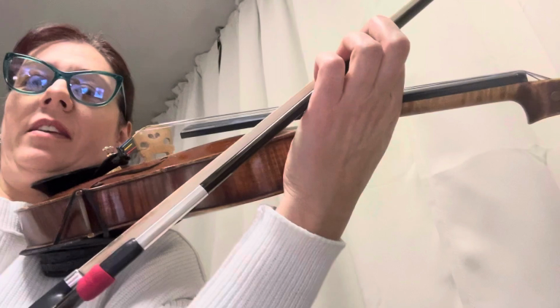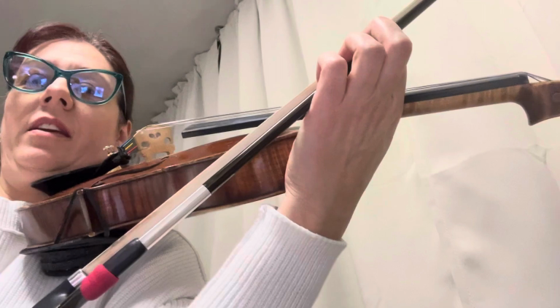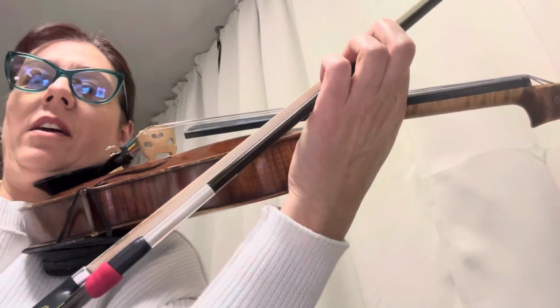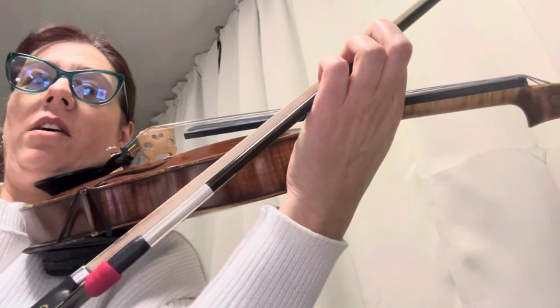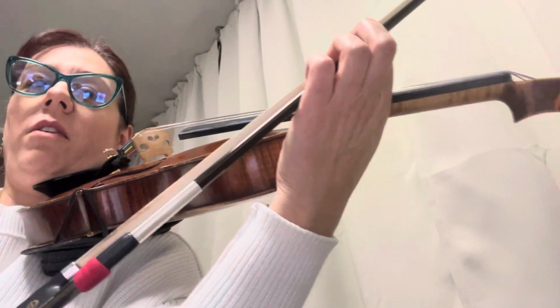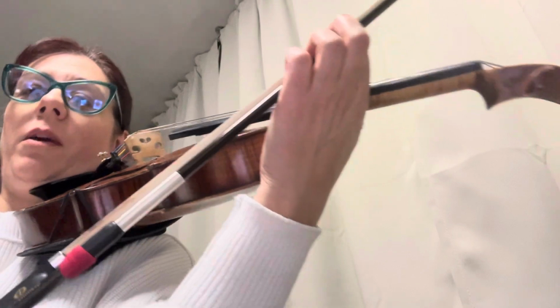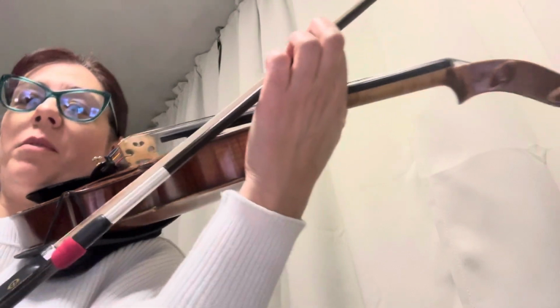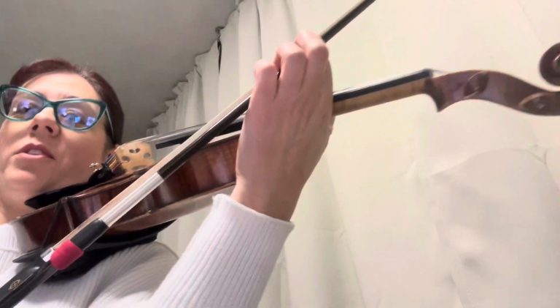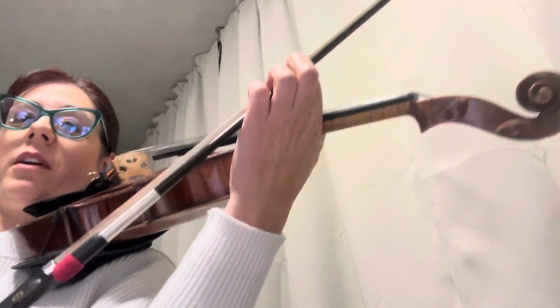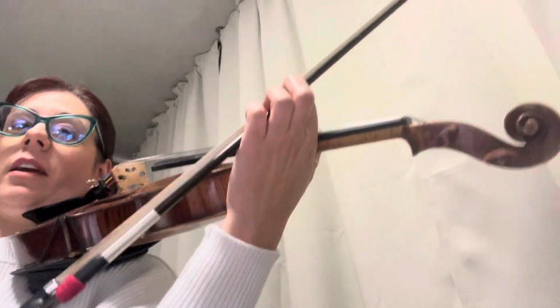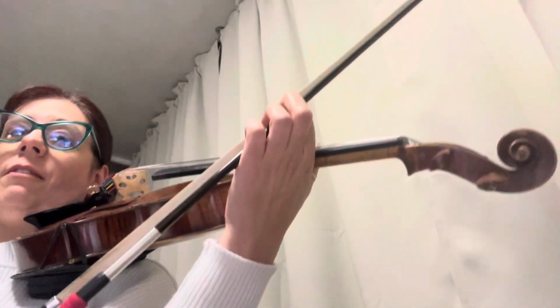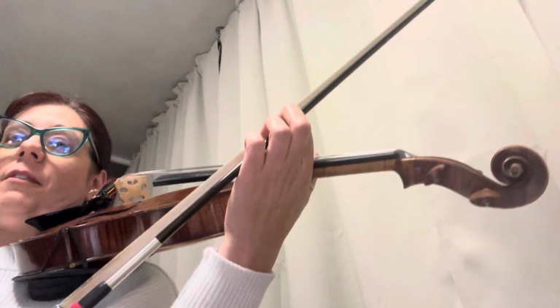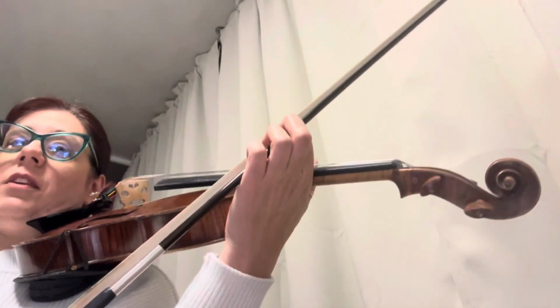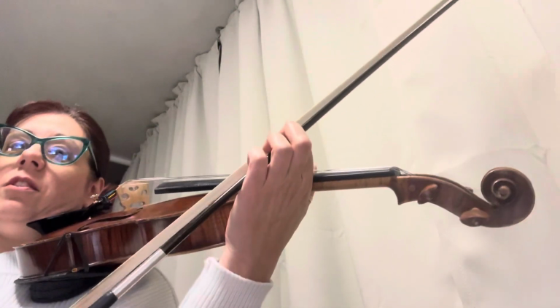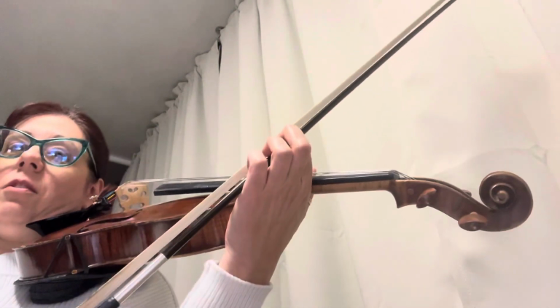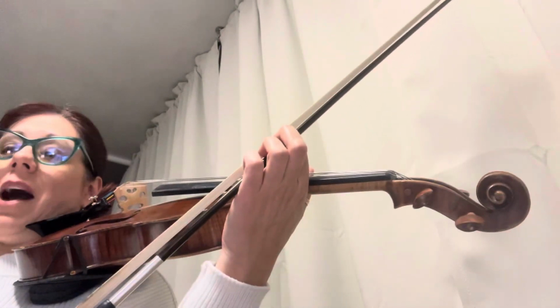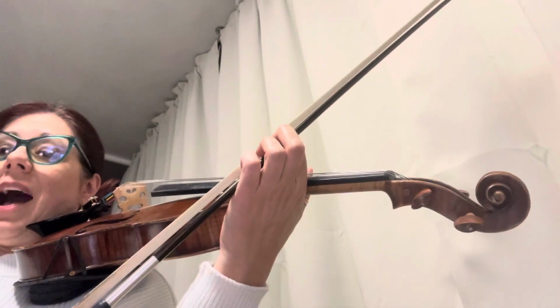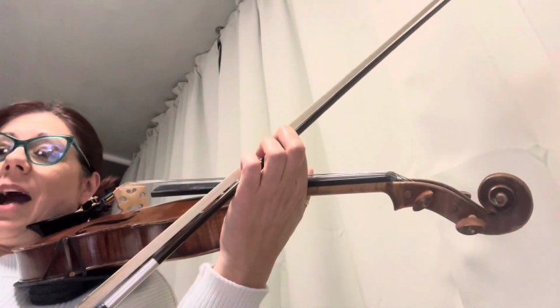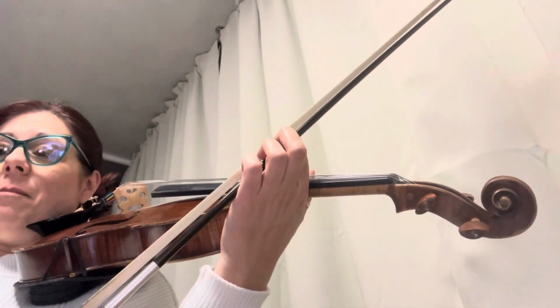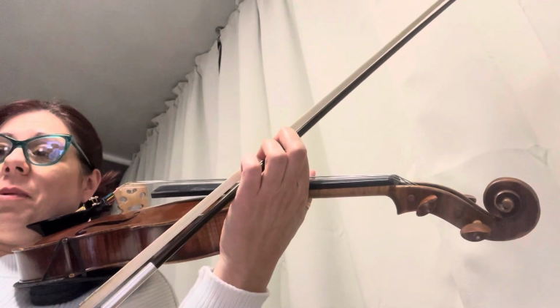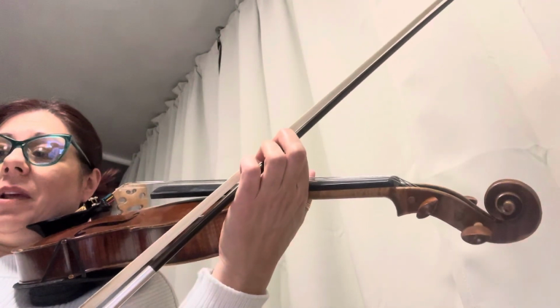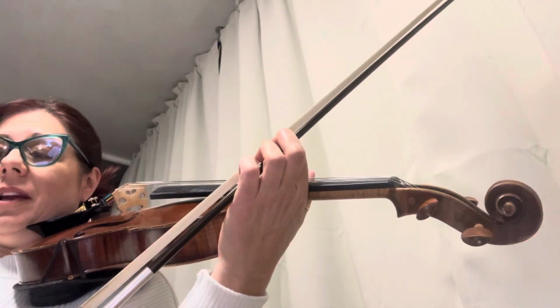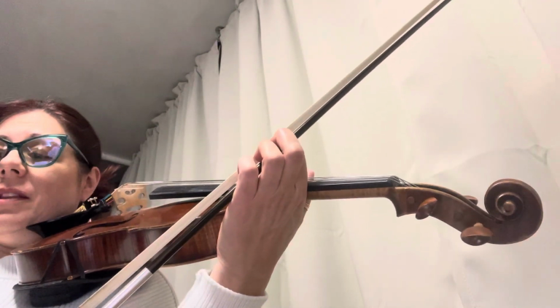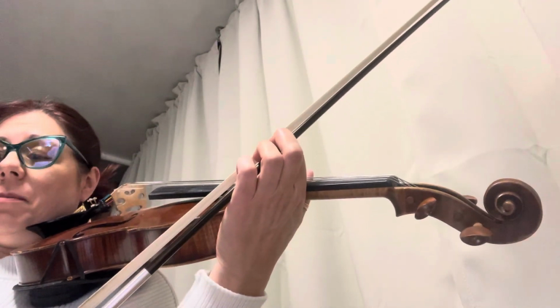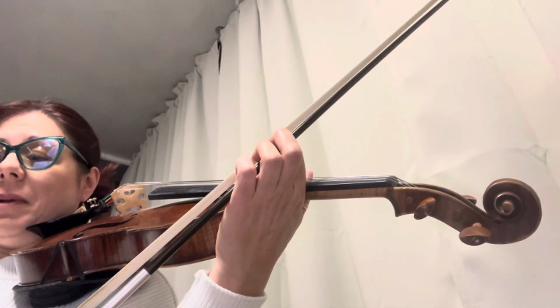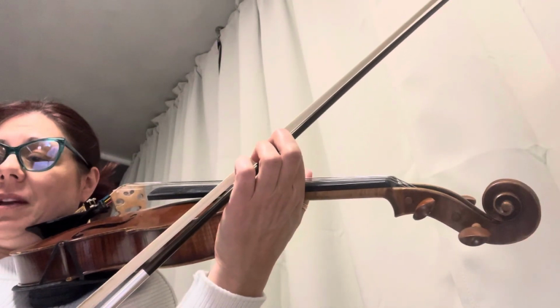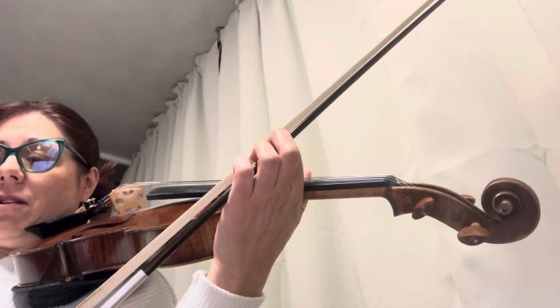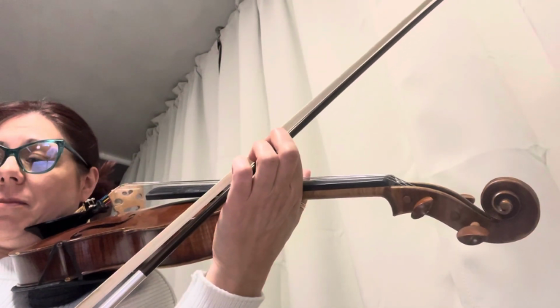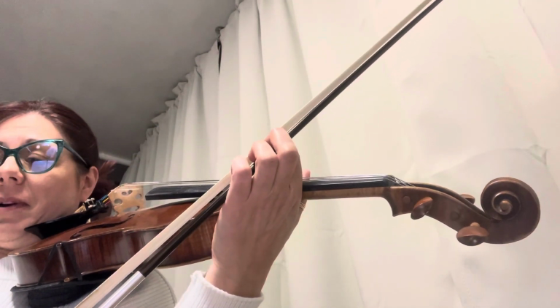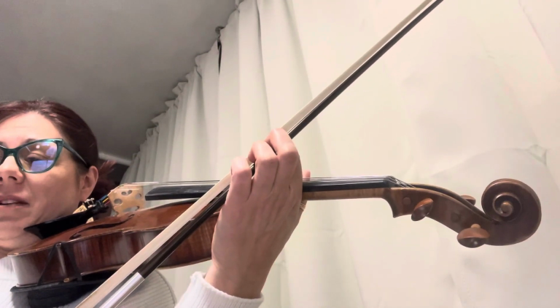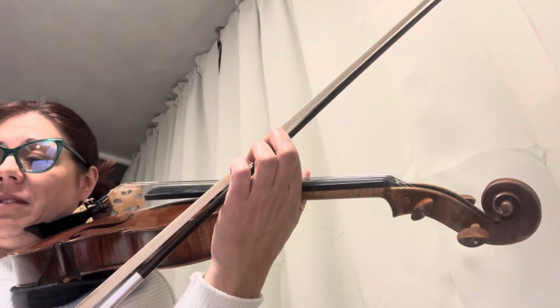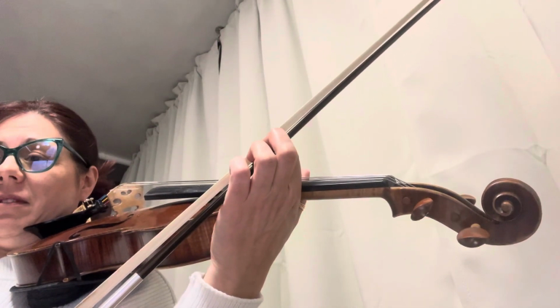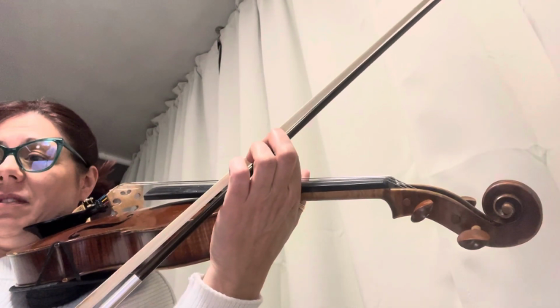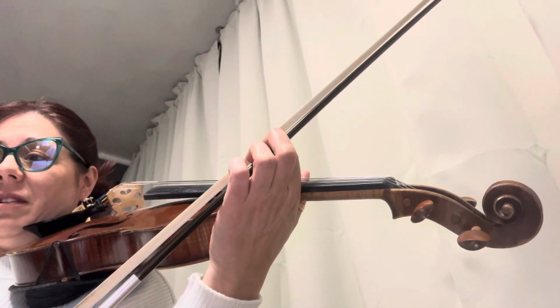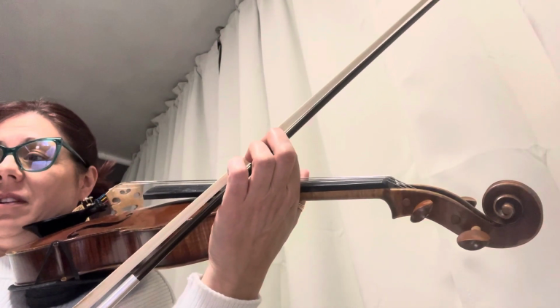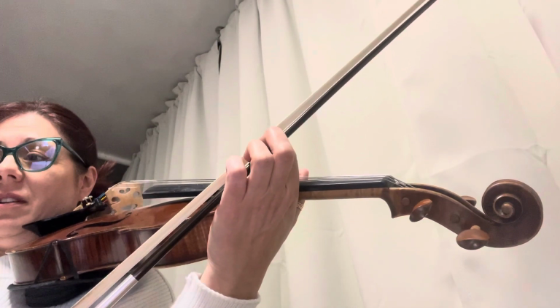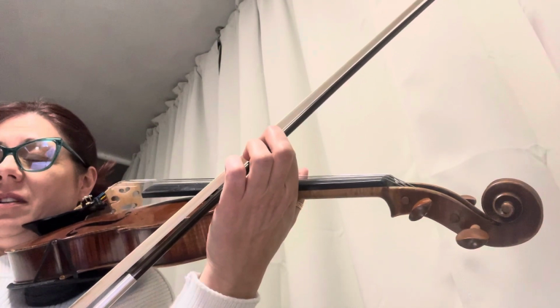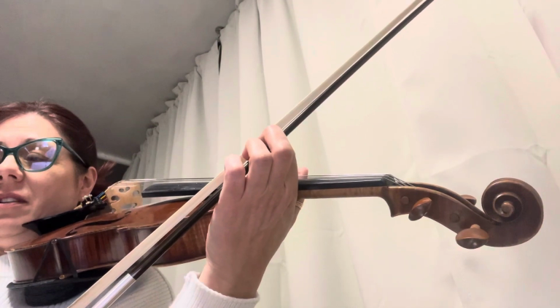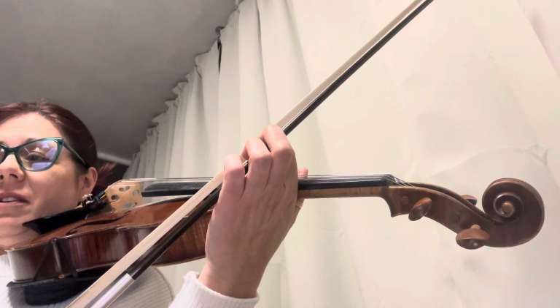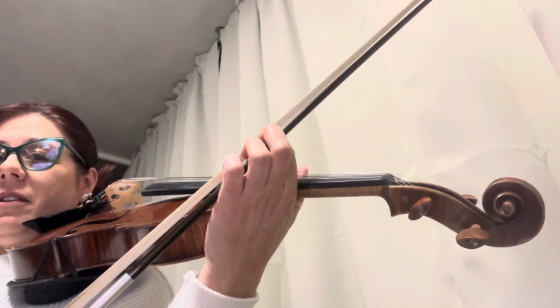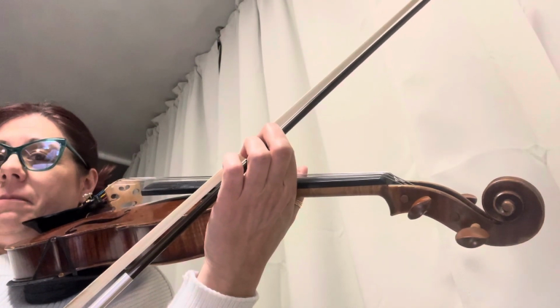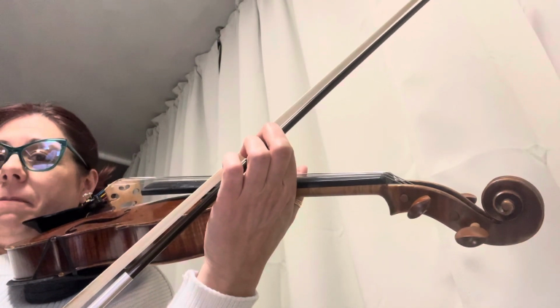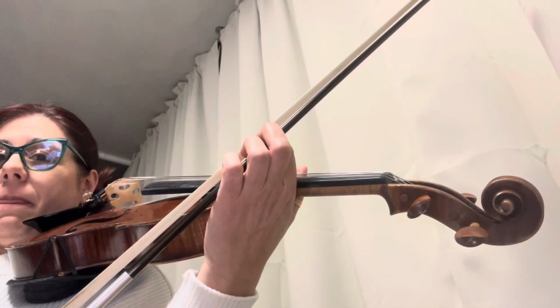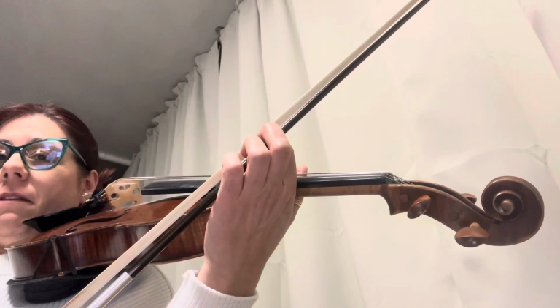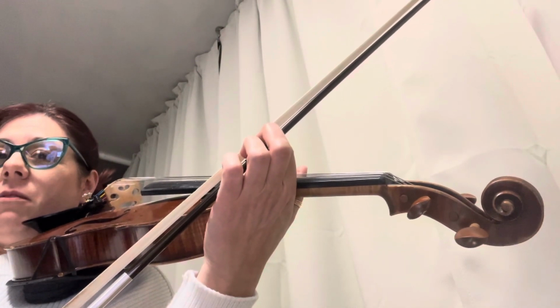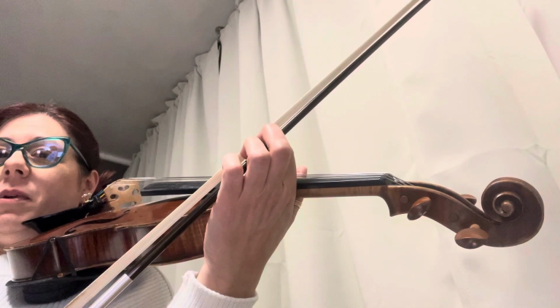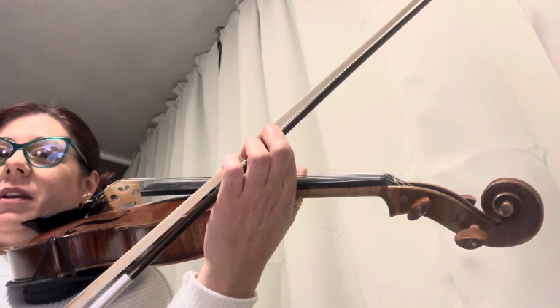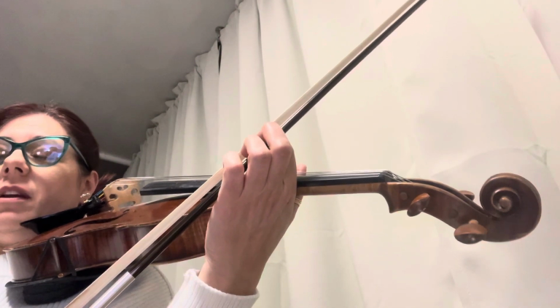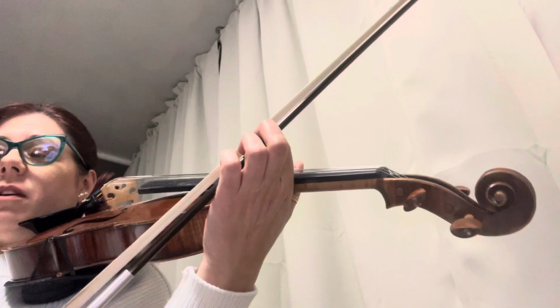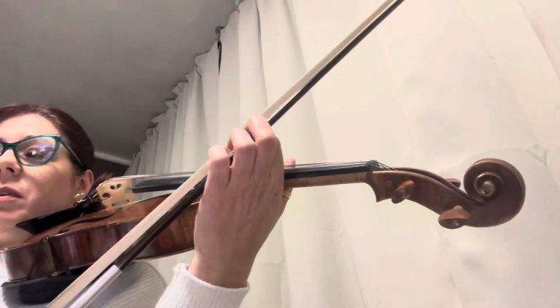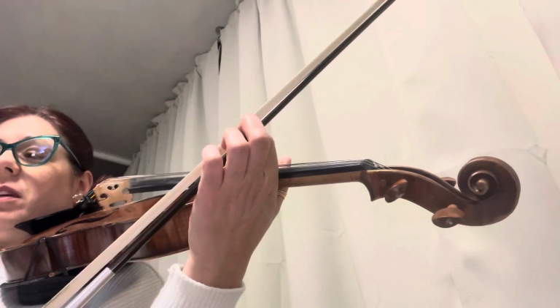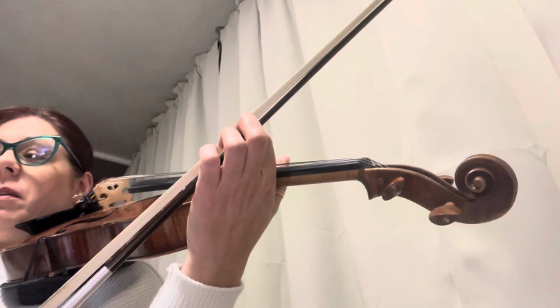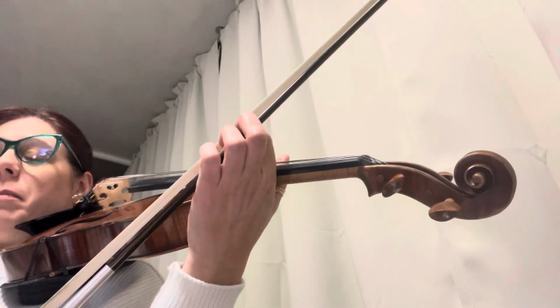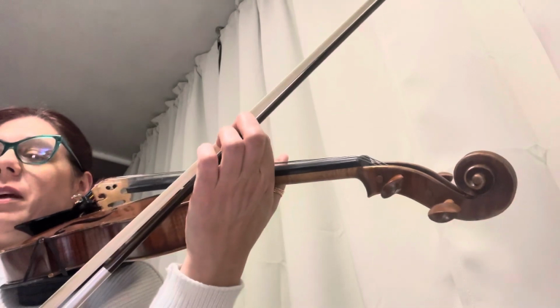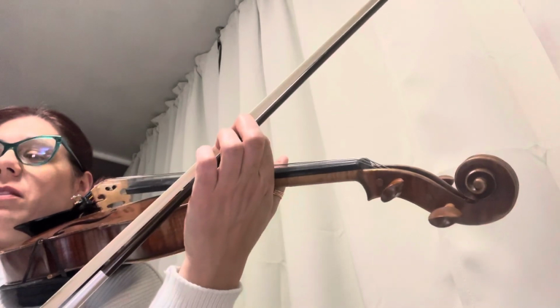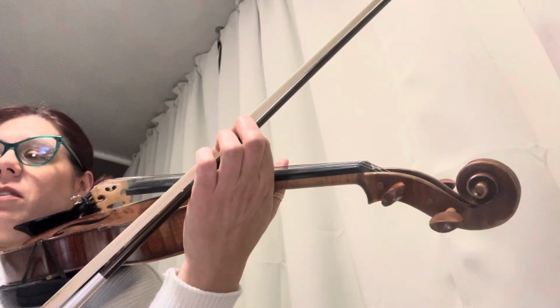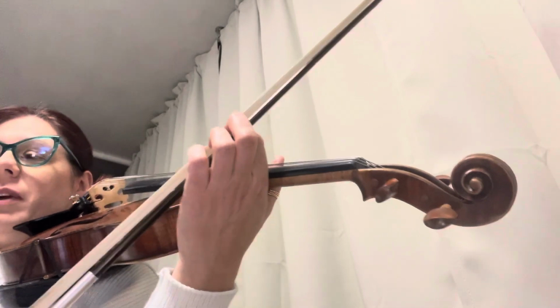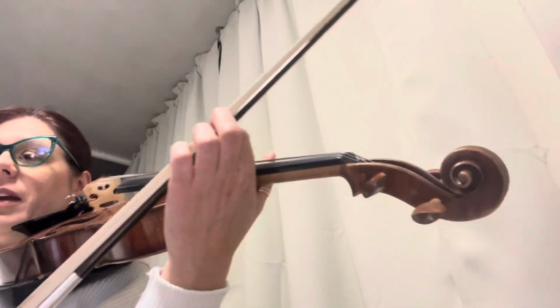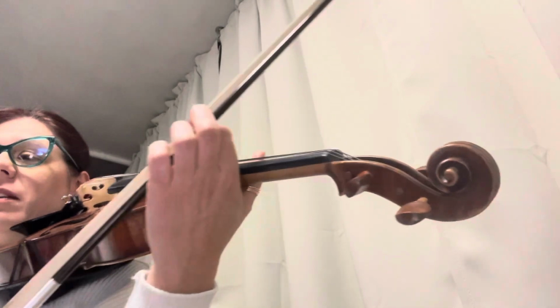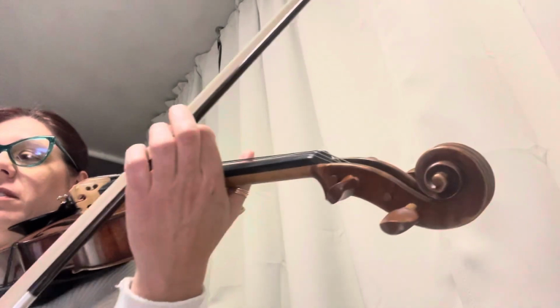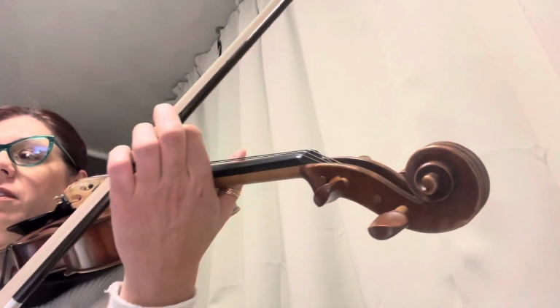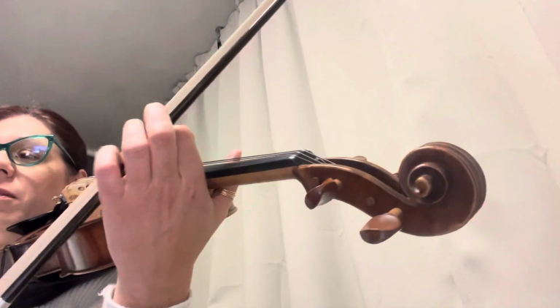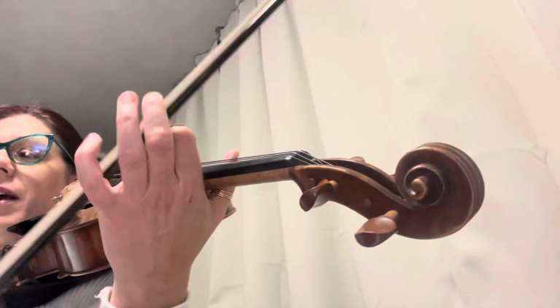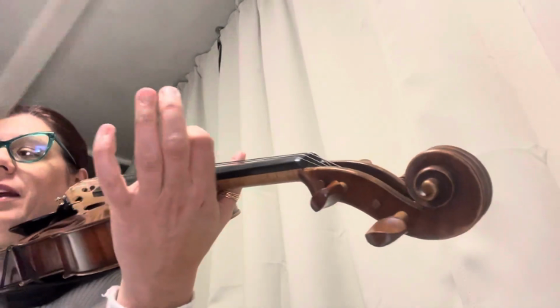Okay, we're starting at 52. I'm playing the piano part, so we can hear what the piano's going in. Ready?